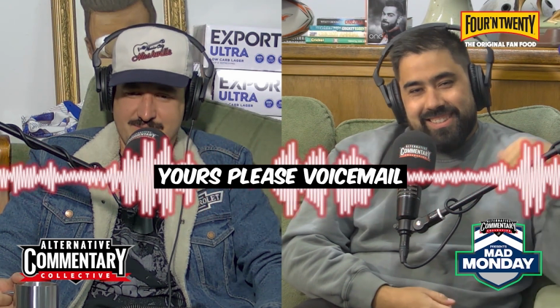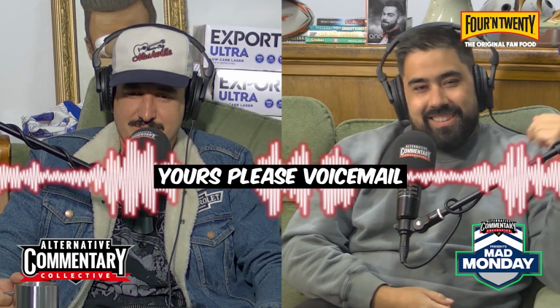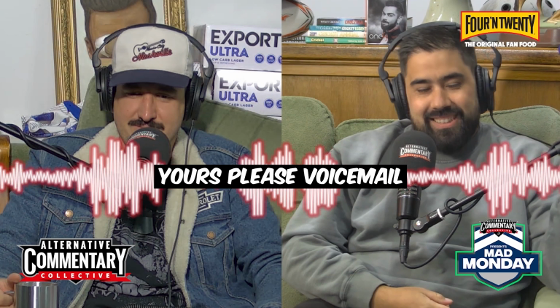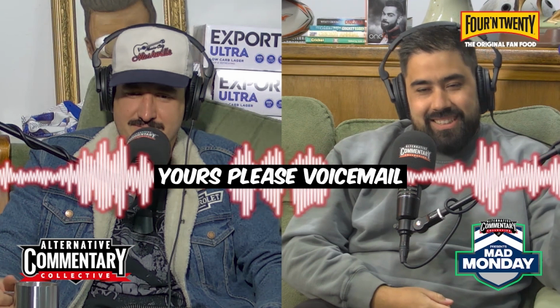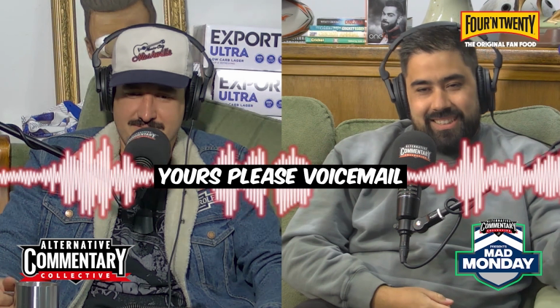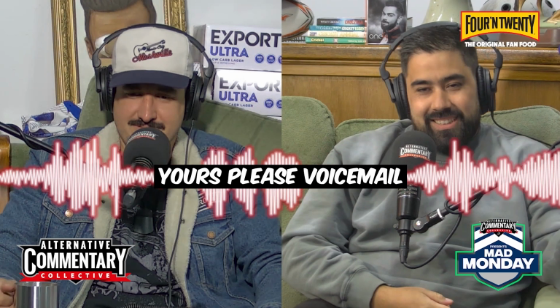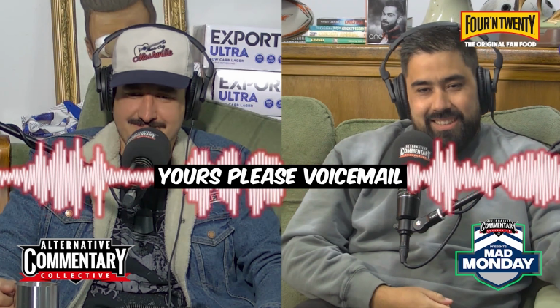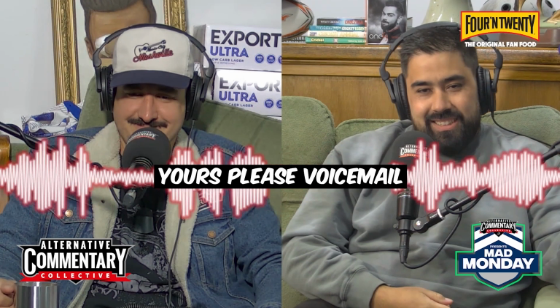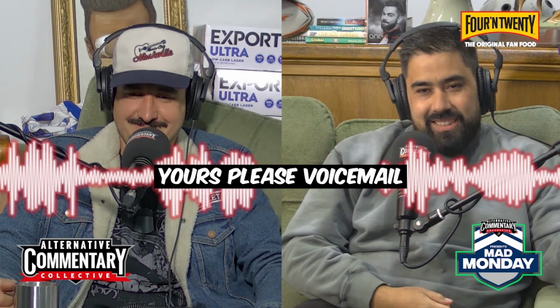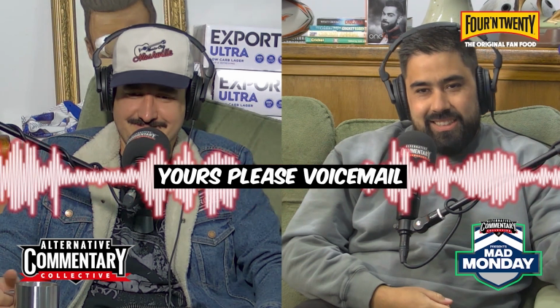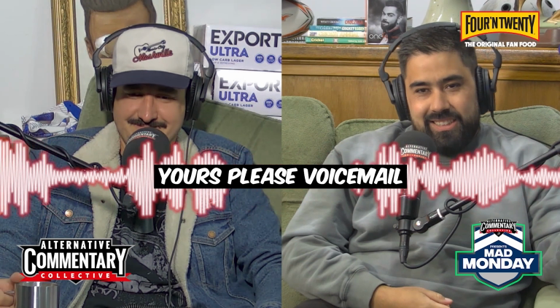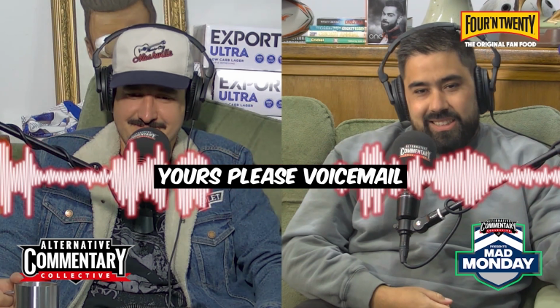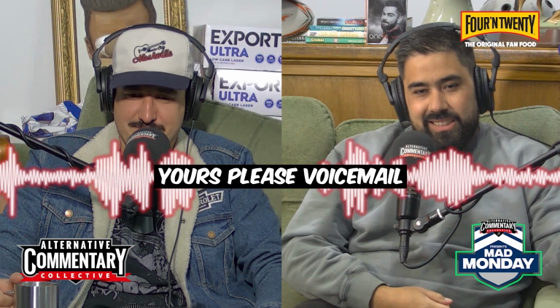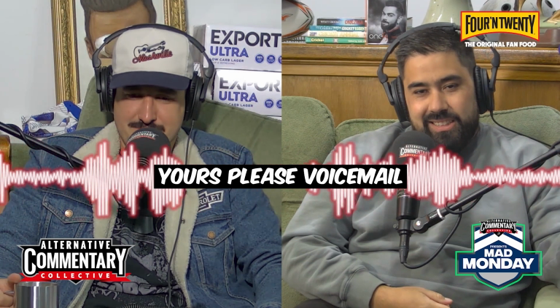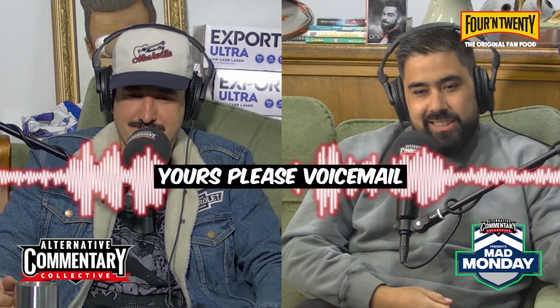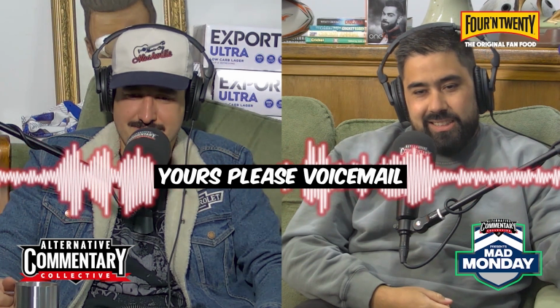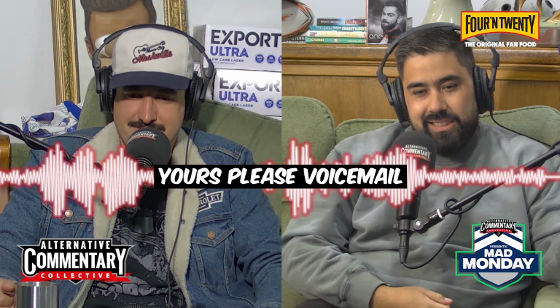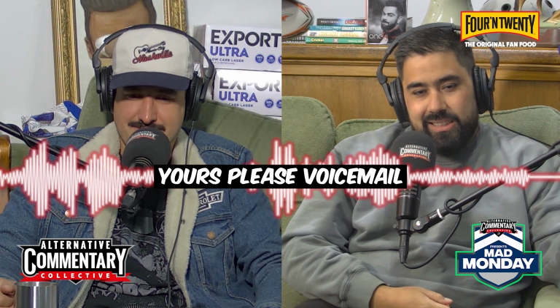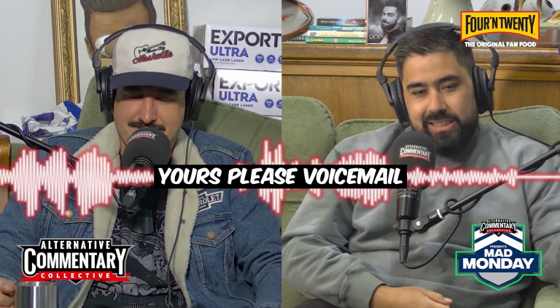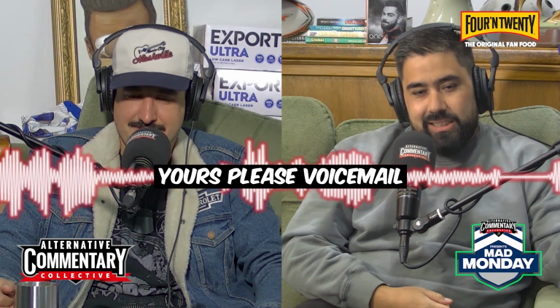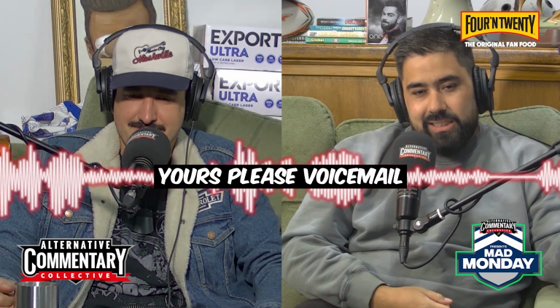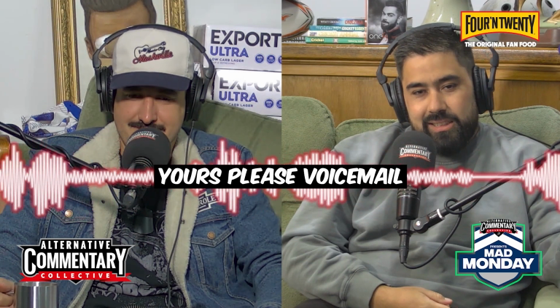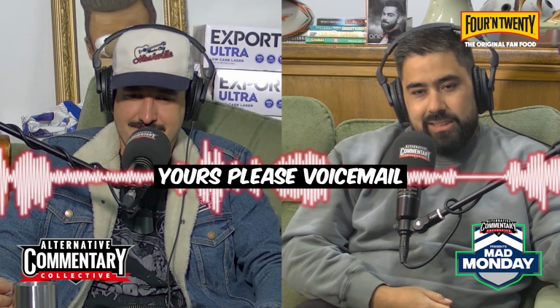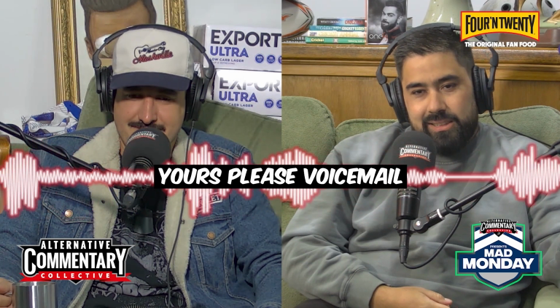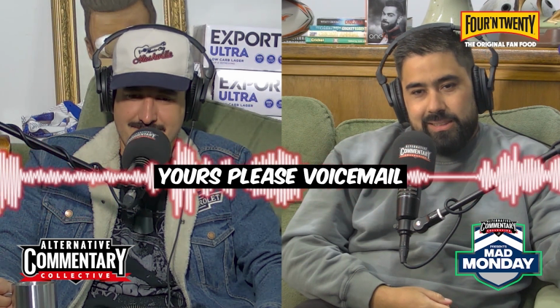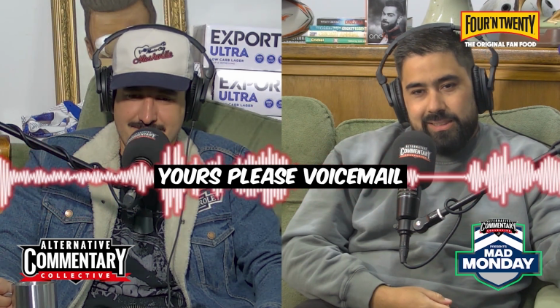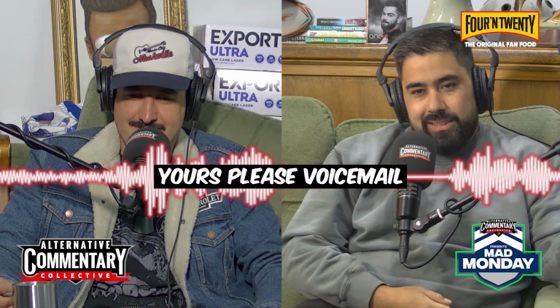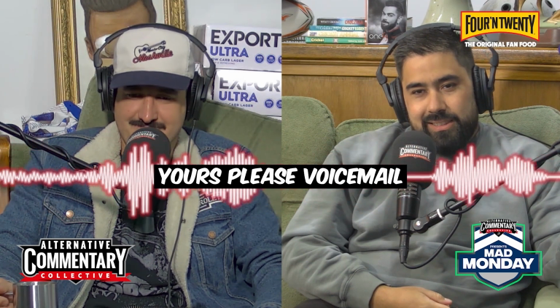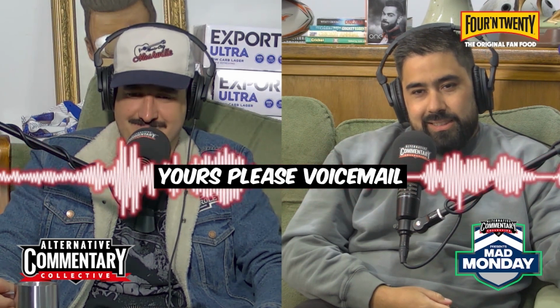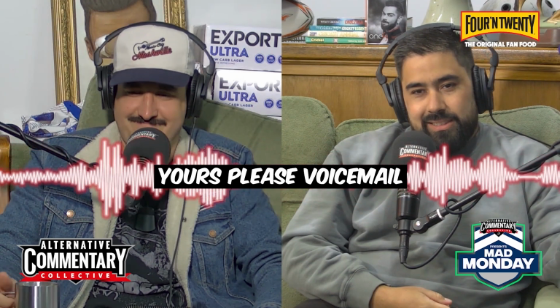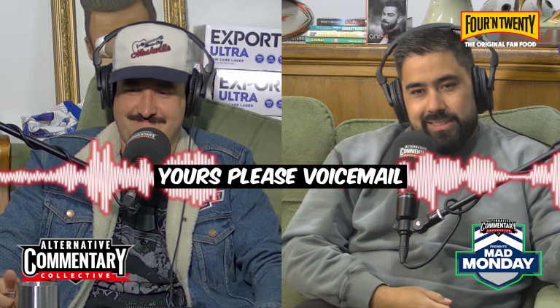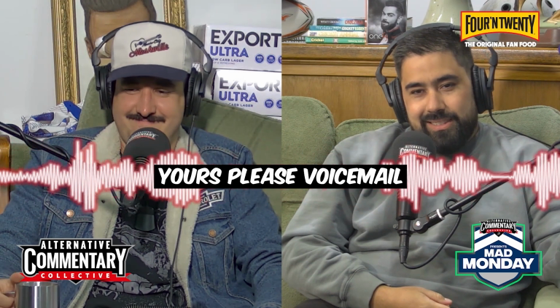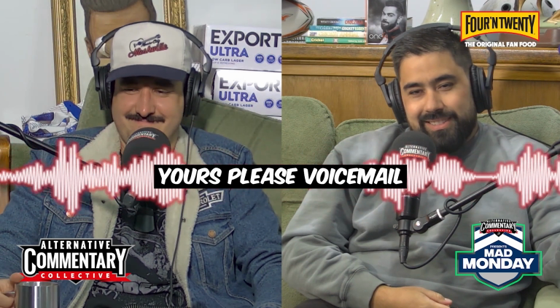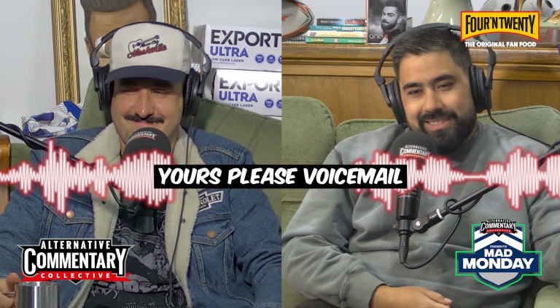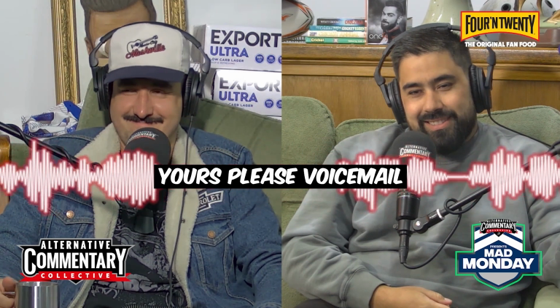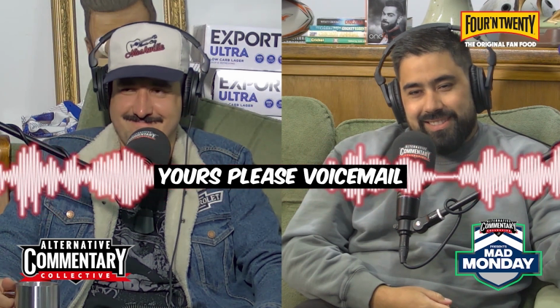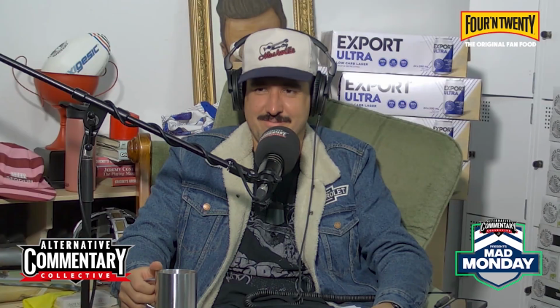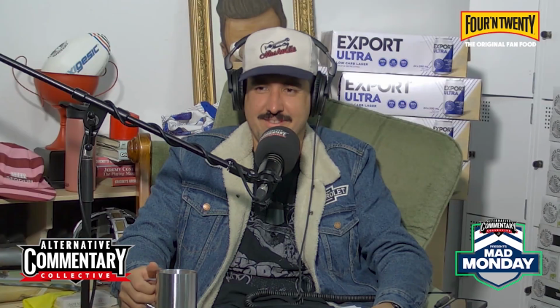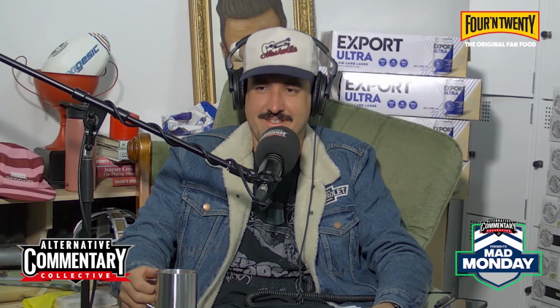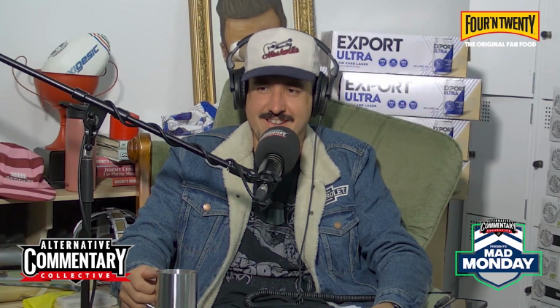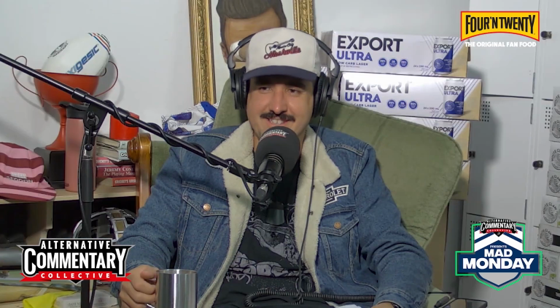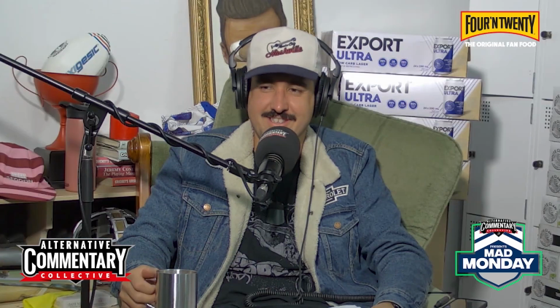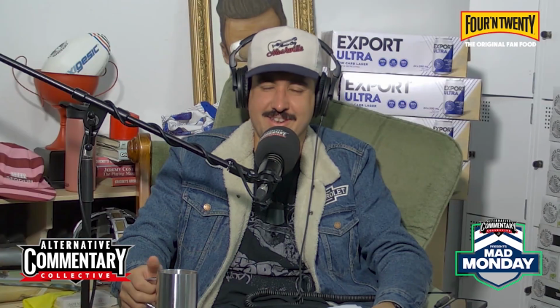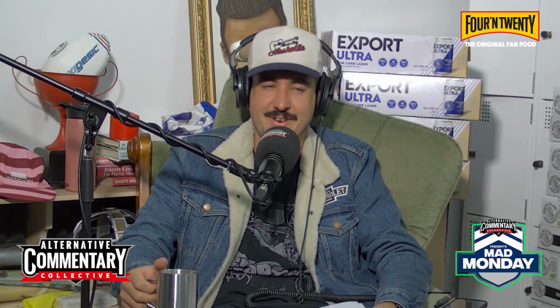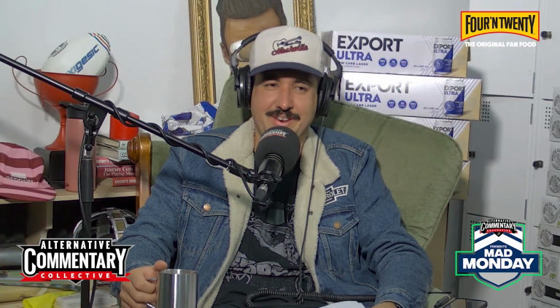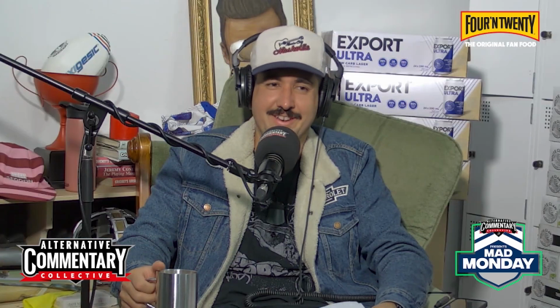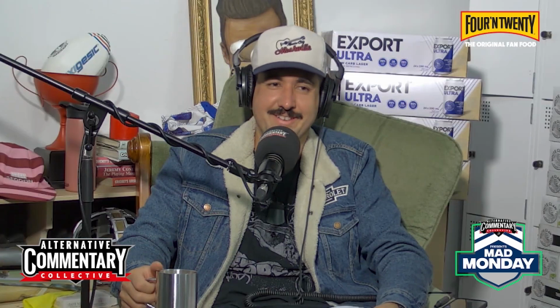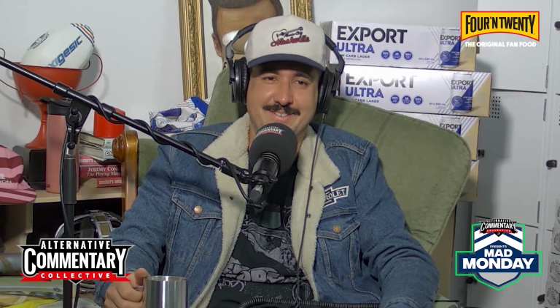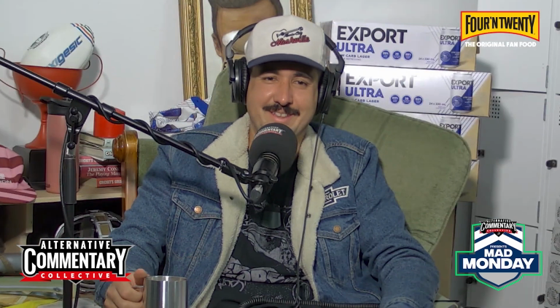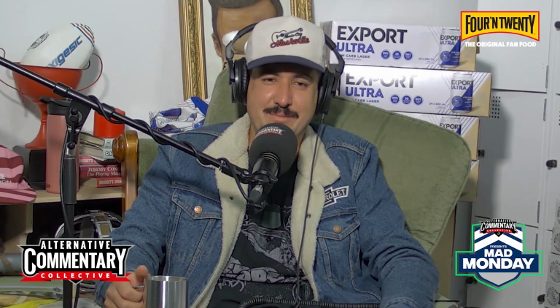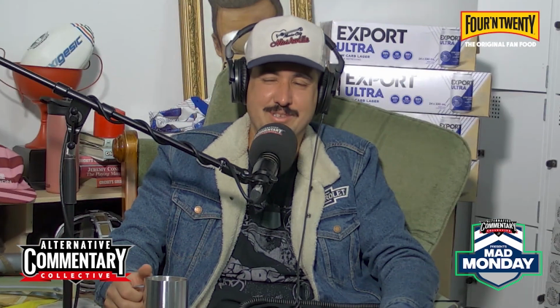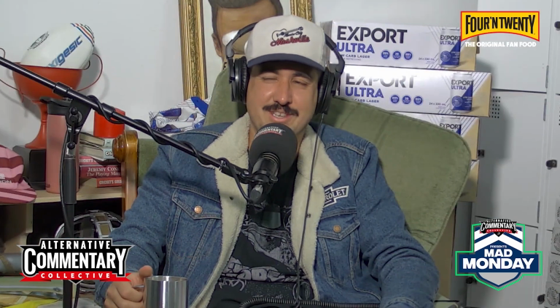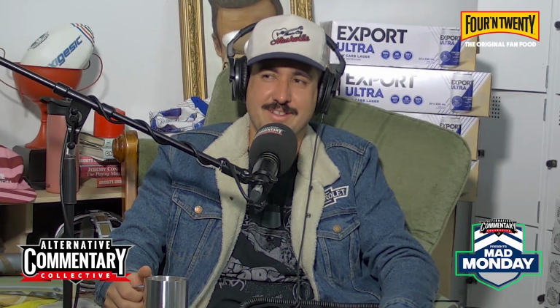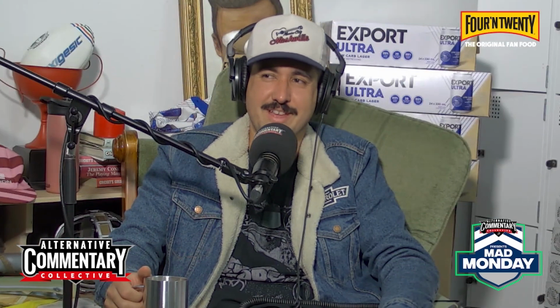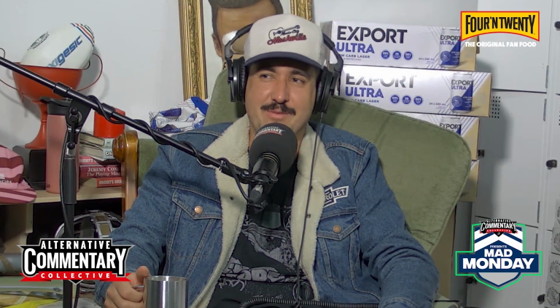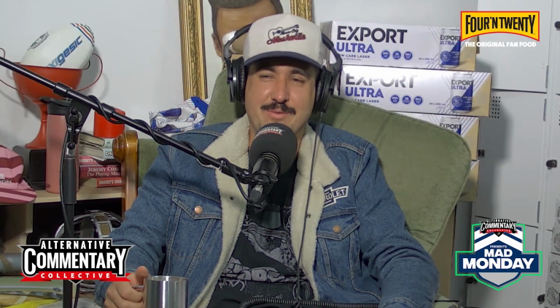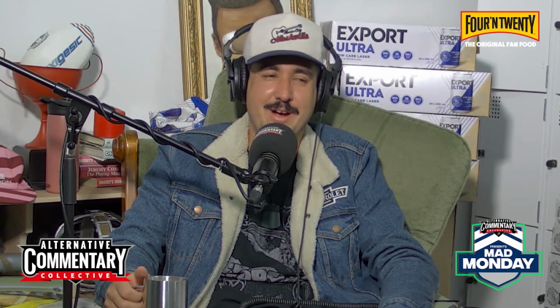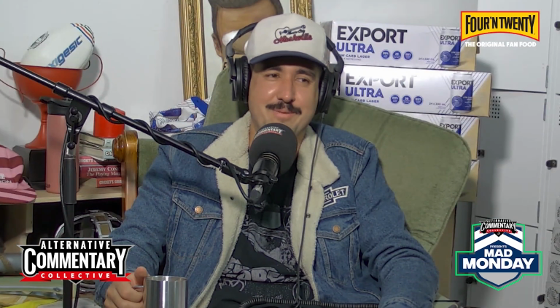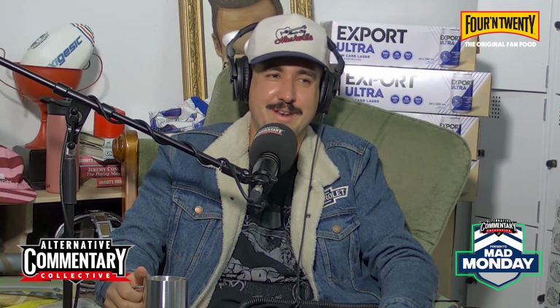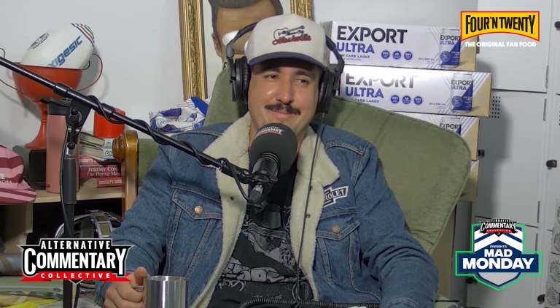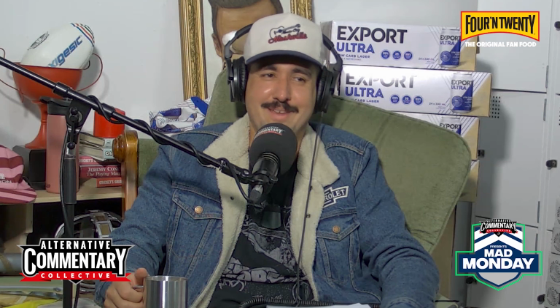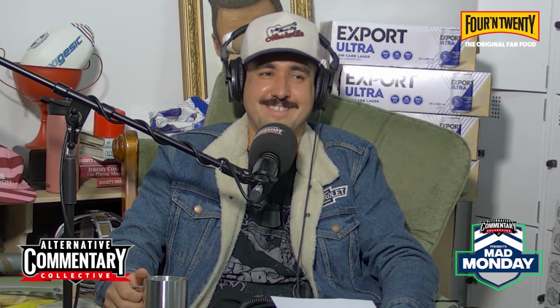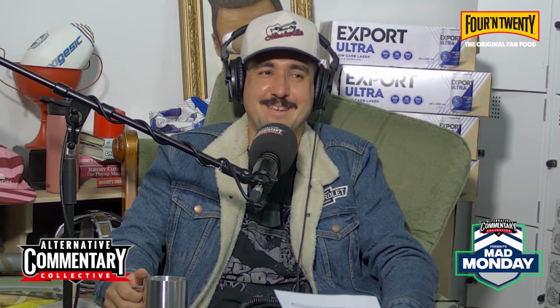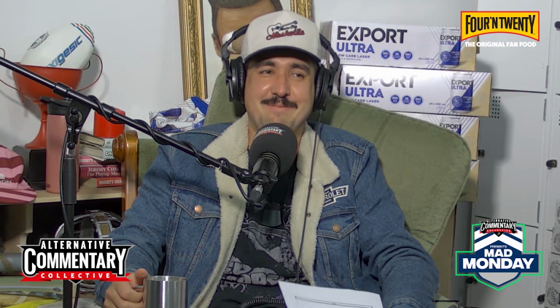Get it in ya! You drink what I give you, boy! That's so good. I'm so glad we opened up that segment.